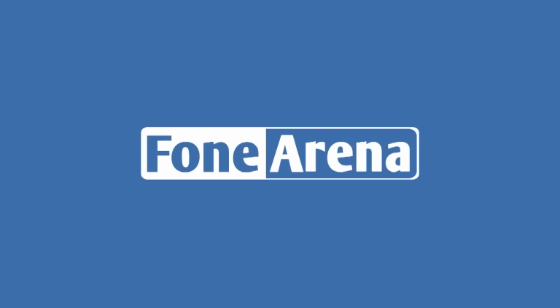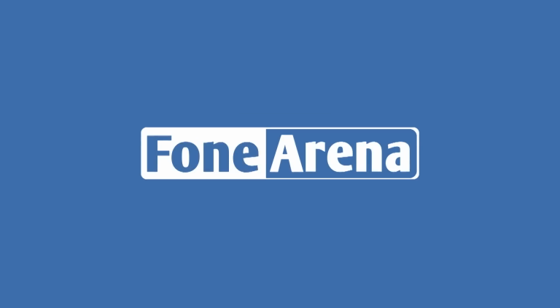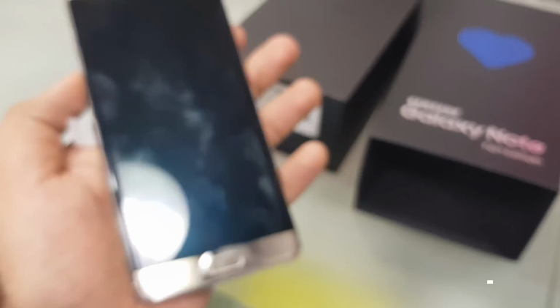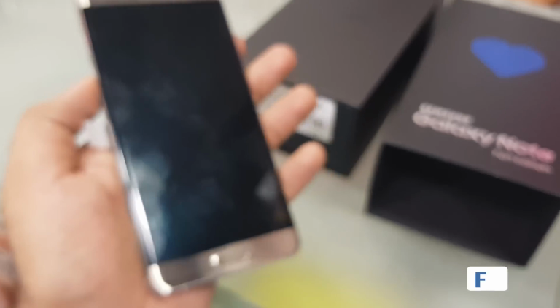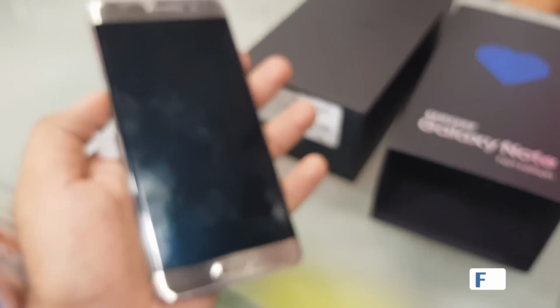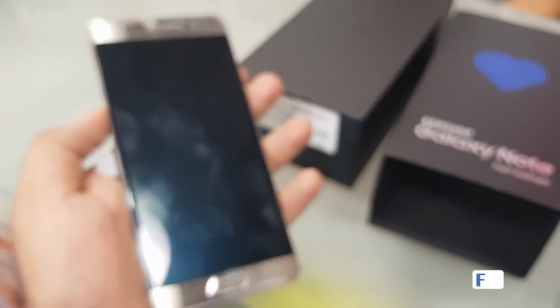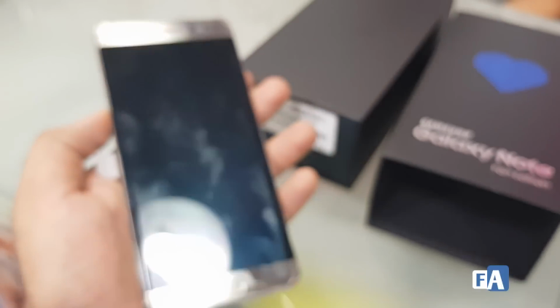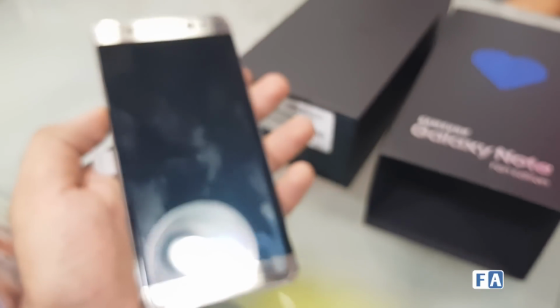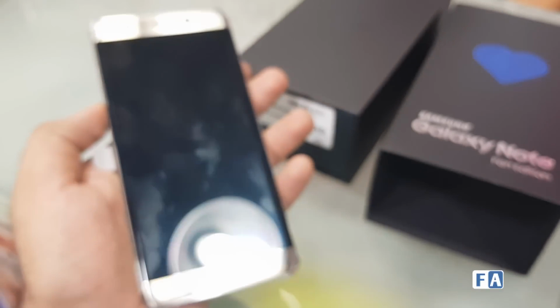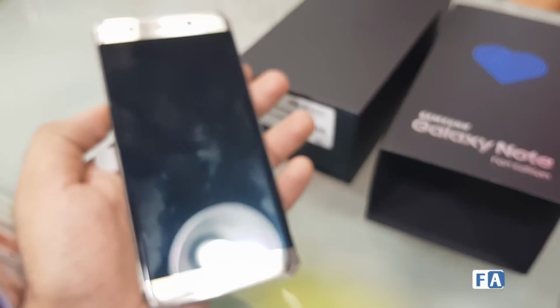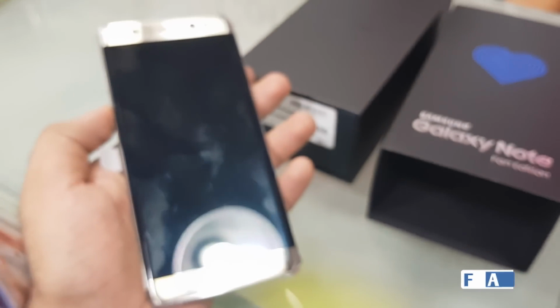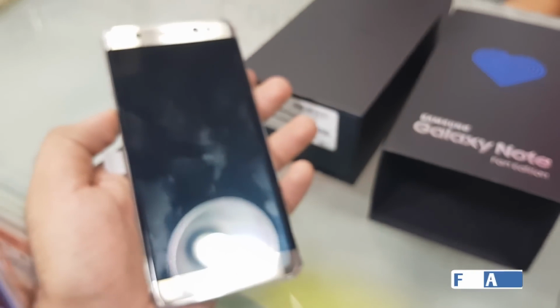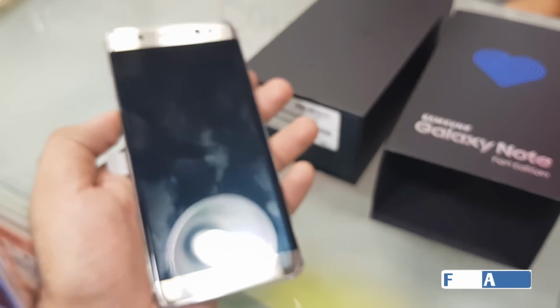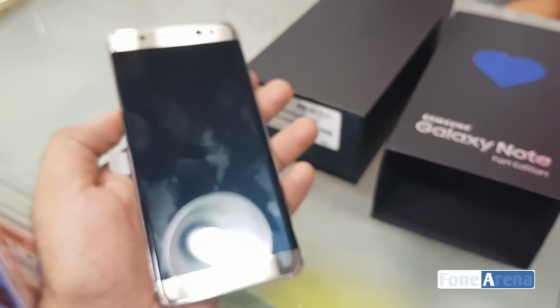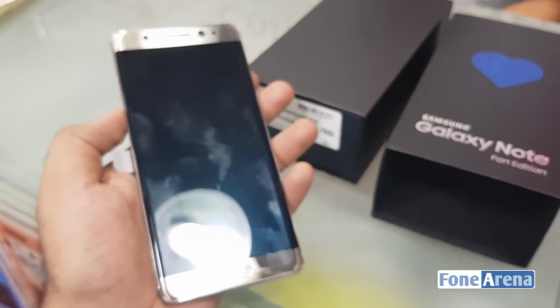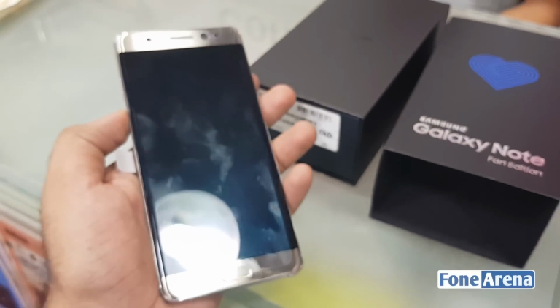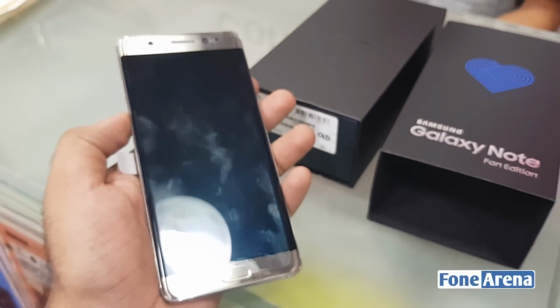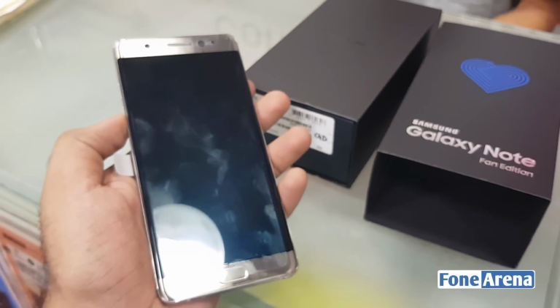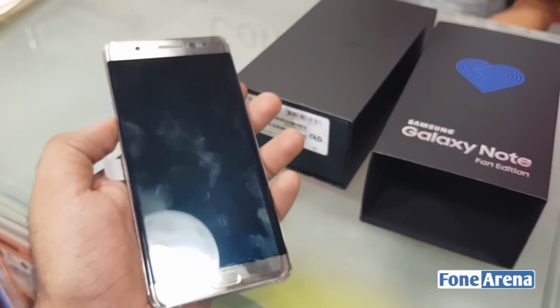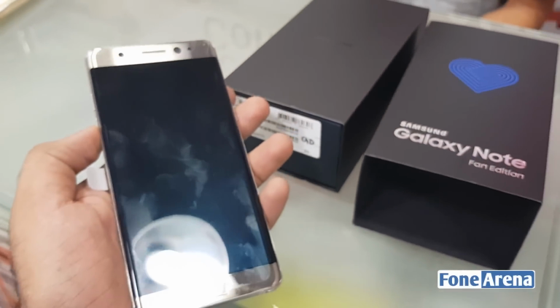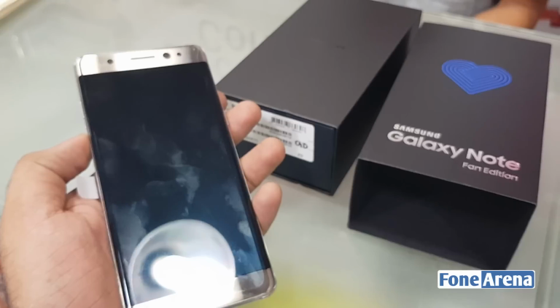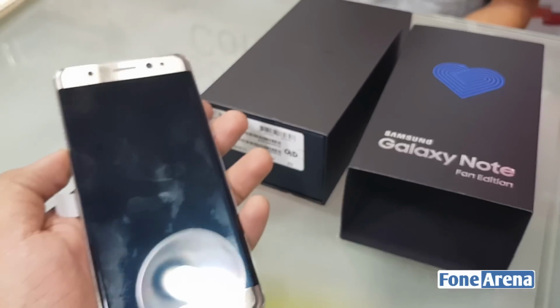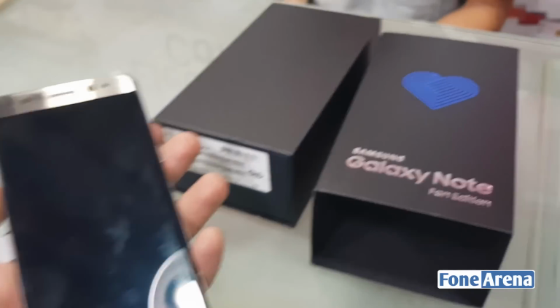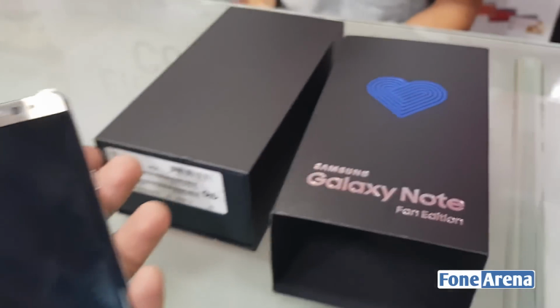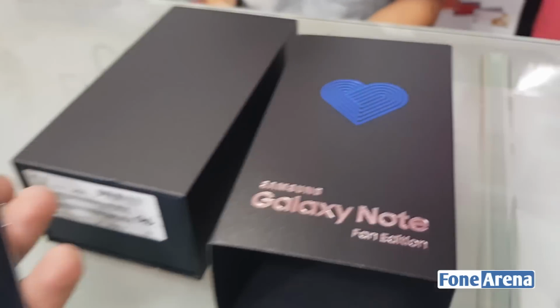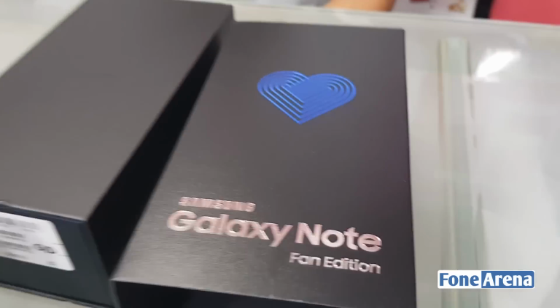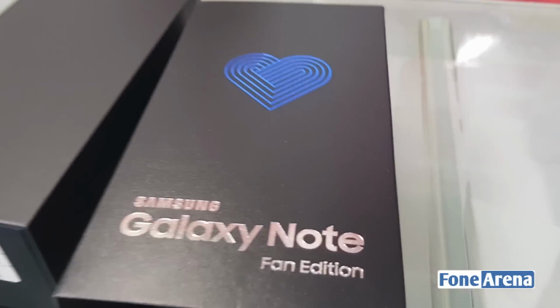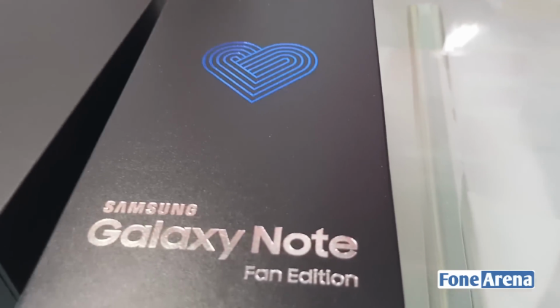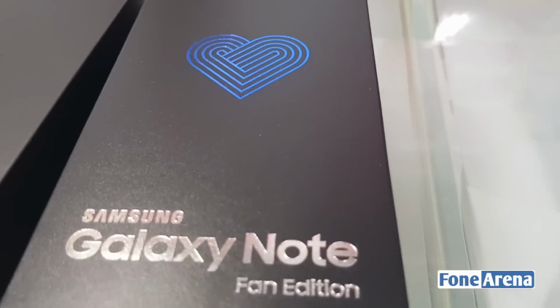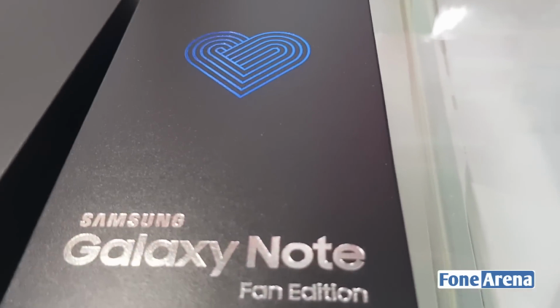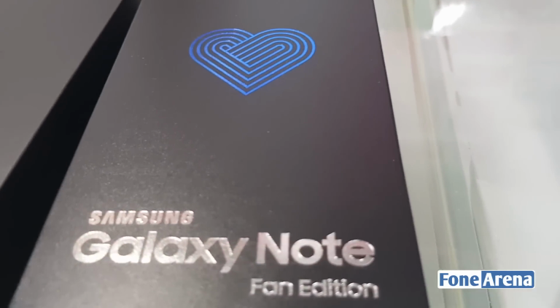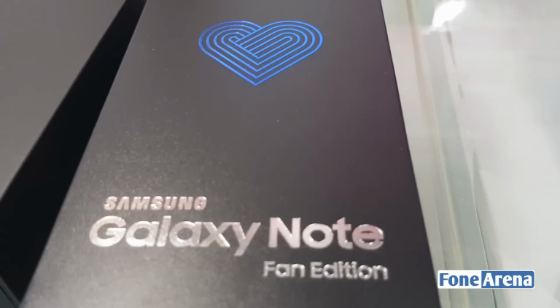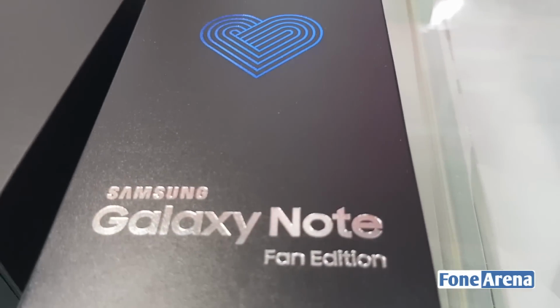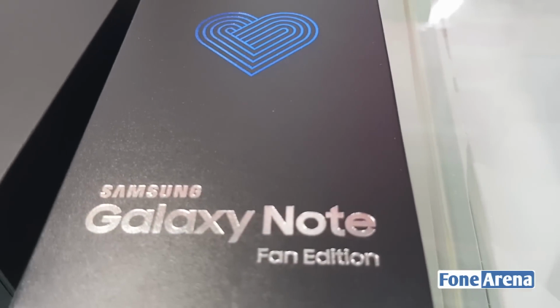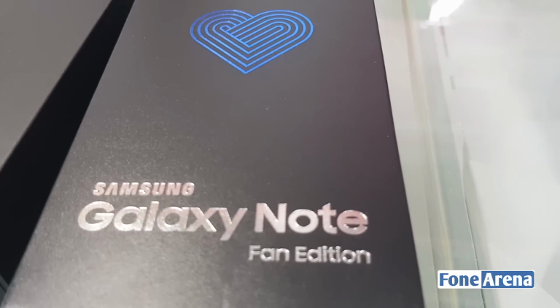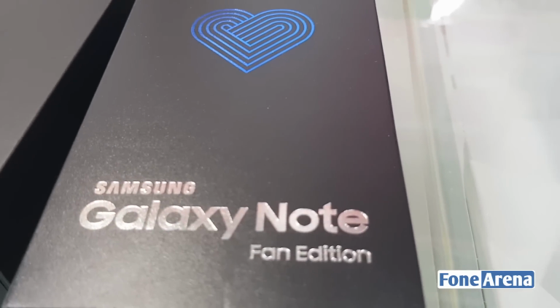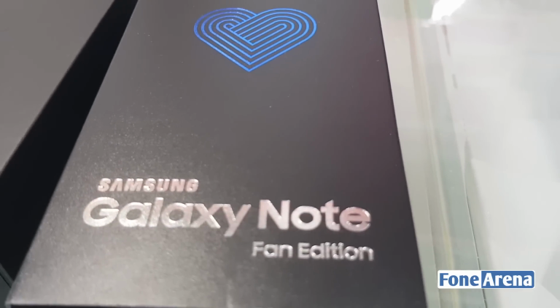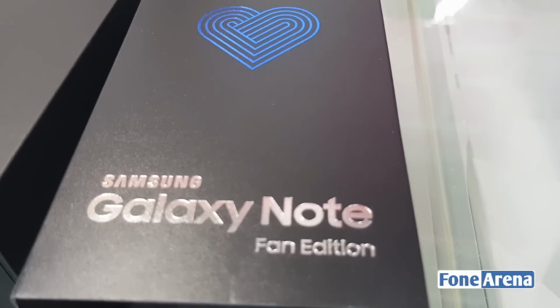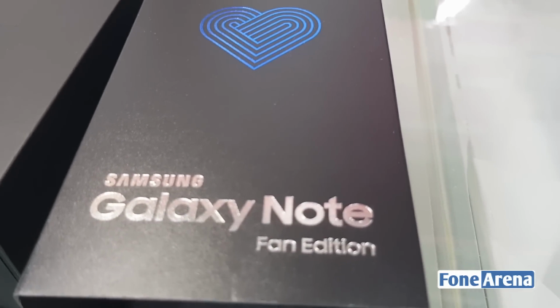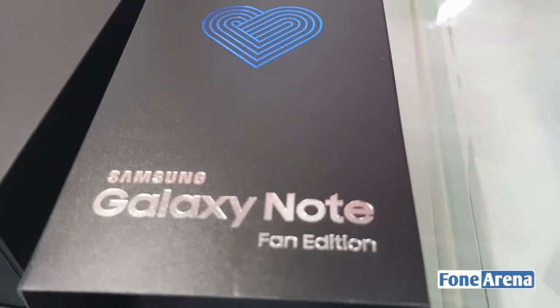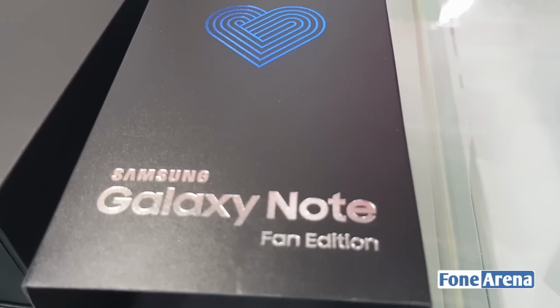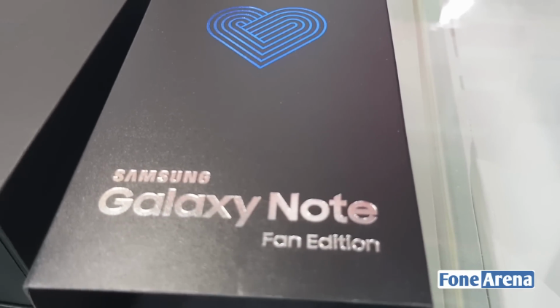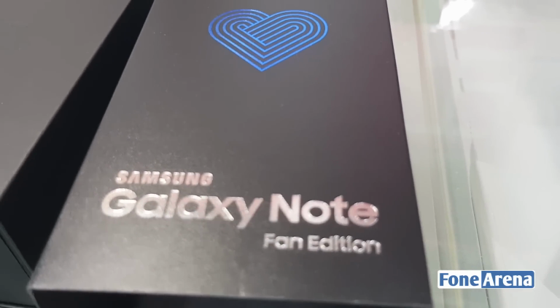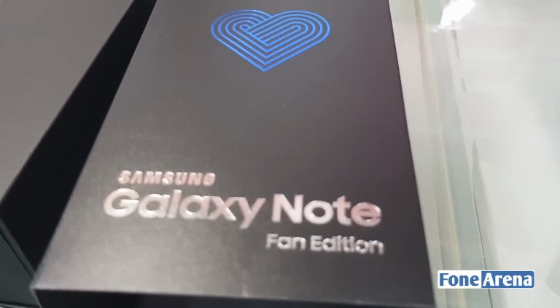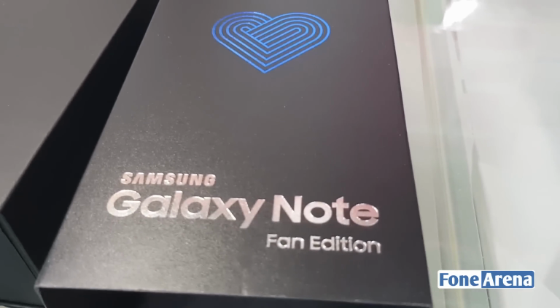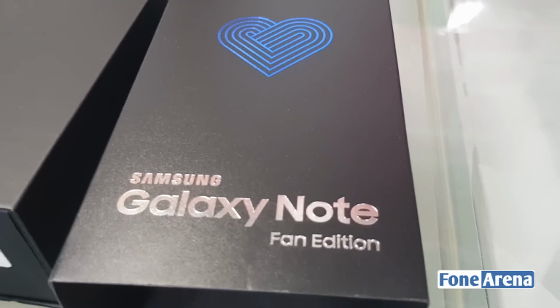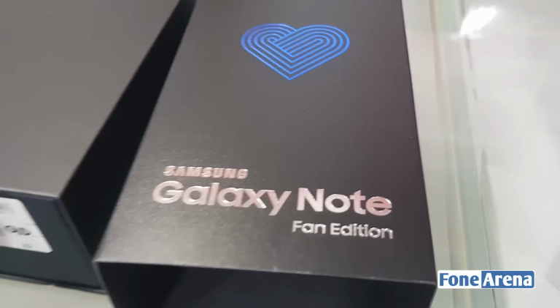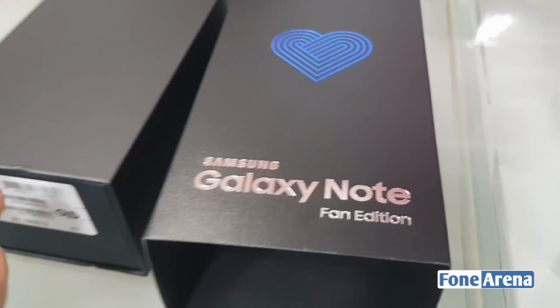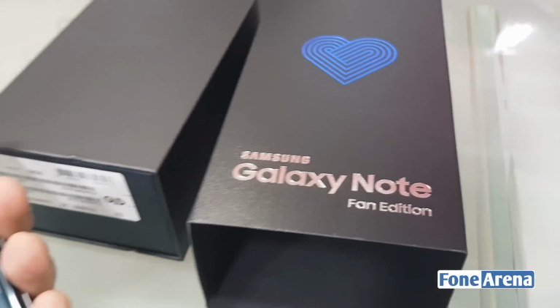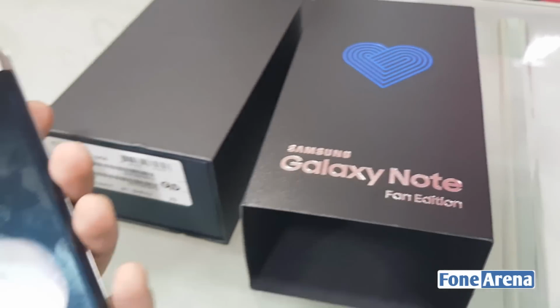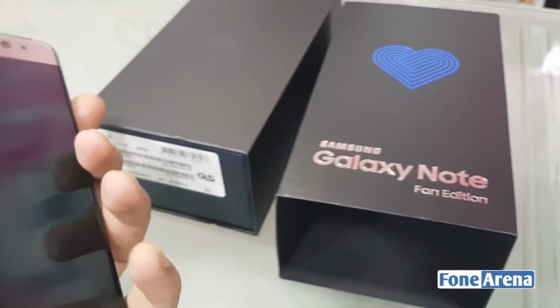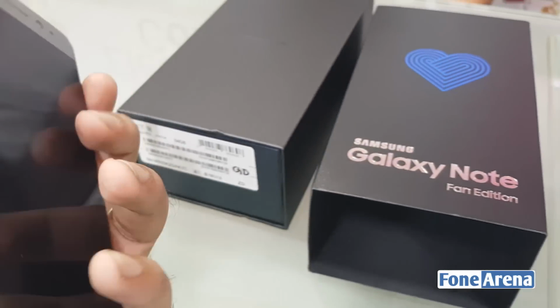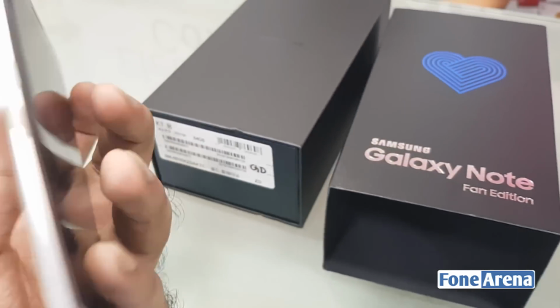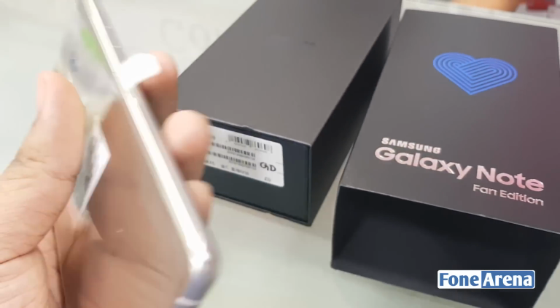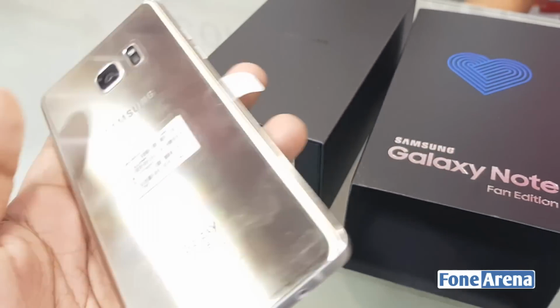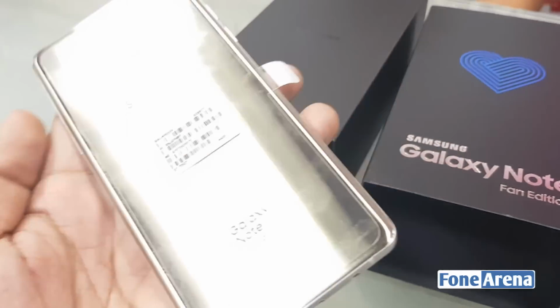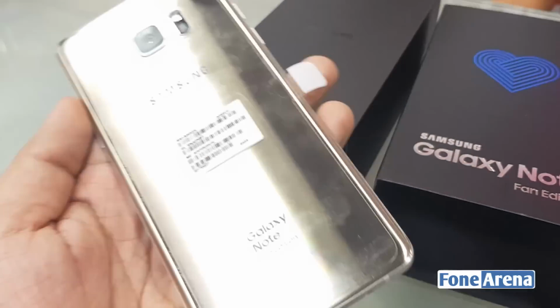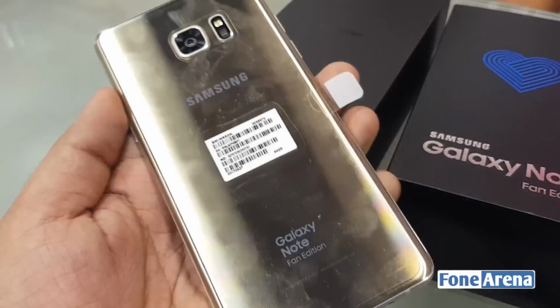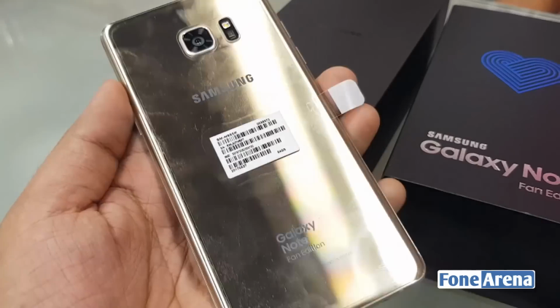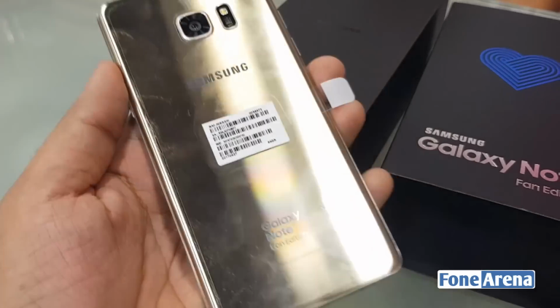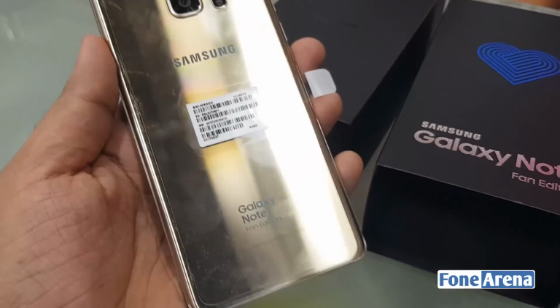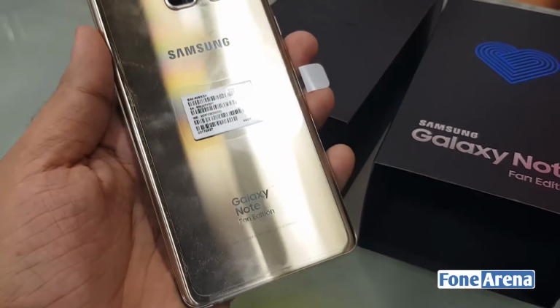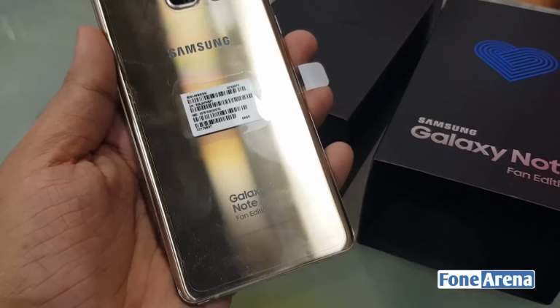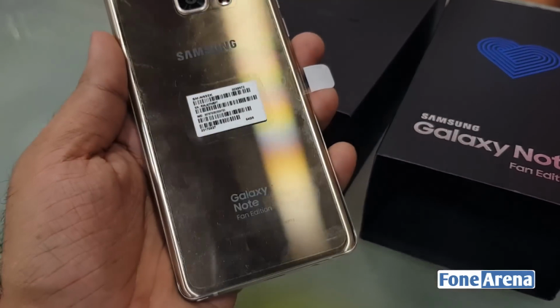Hey guys, this is Wignesha from PhoneArena and today we got our hands on the Galaxy Note Fan Edition. So let's have a closer look into it.